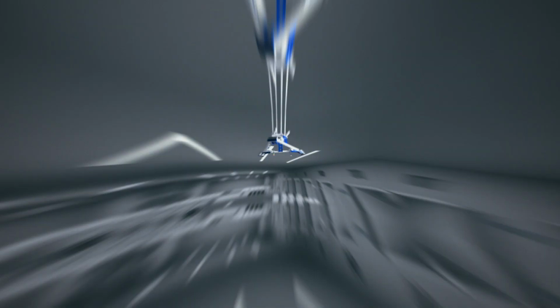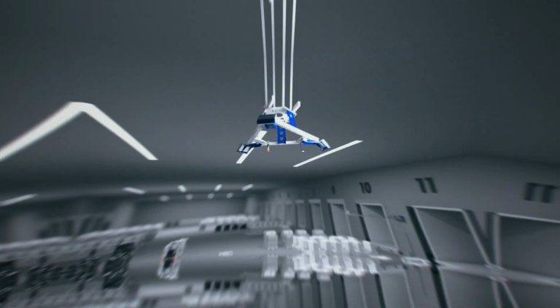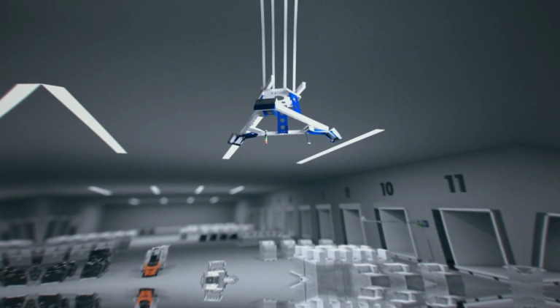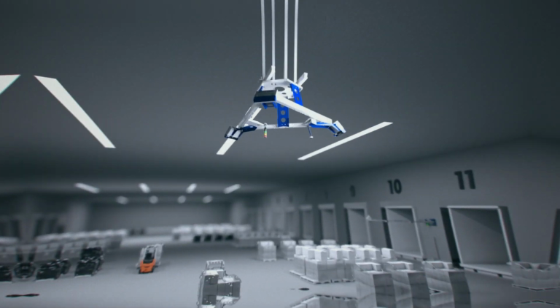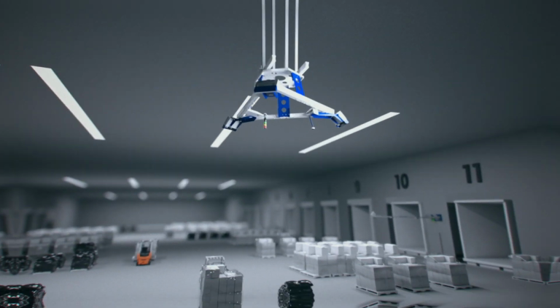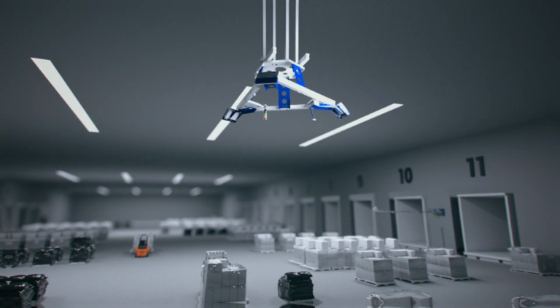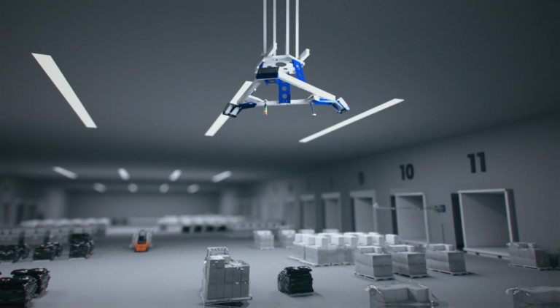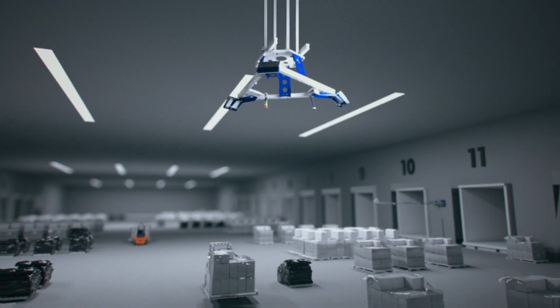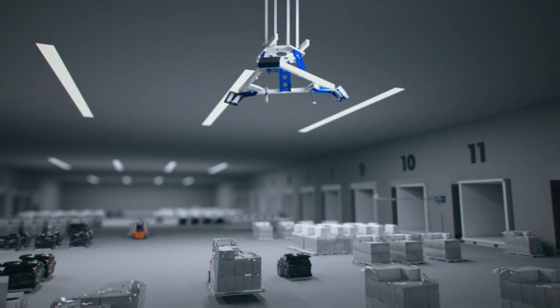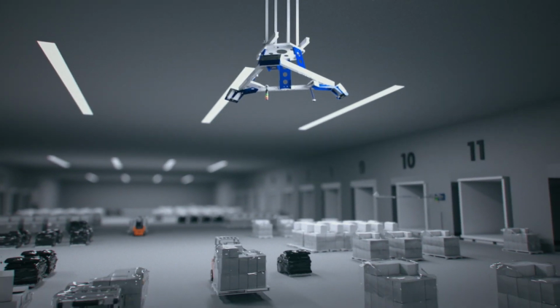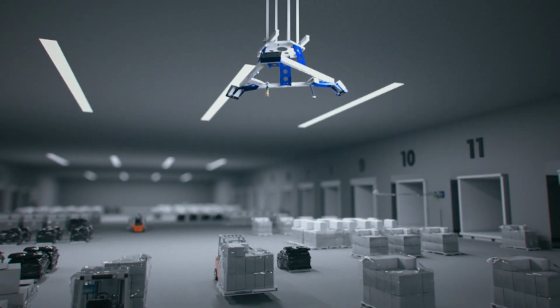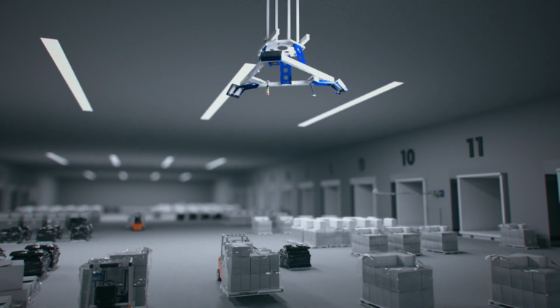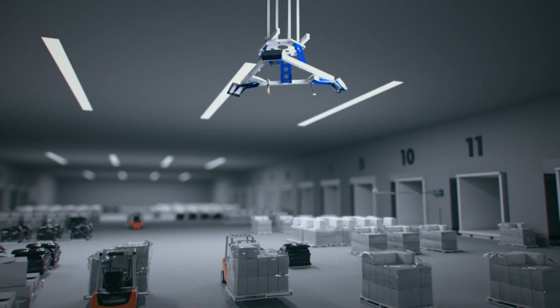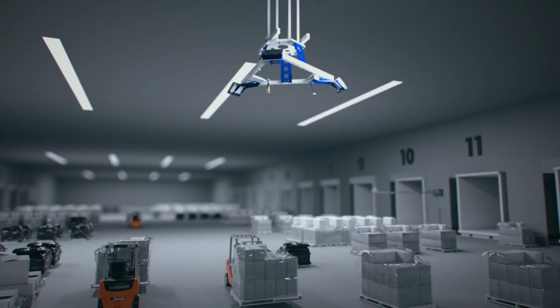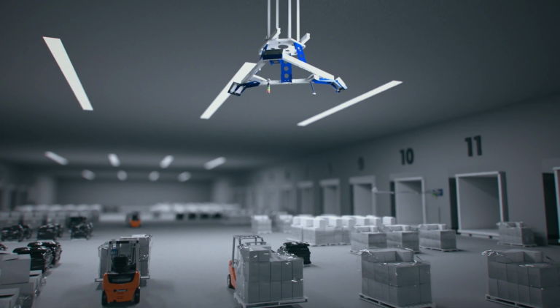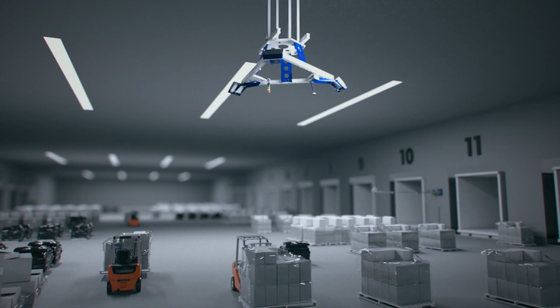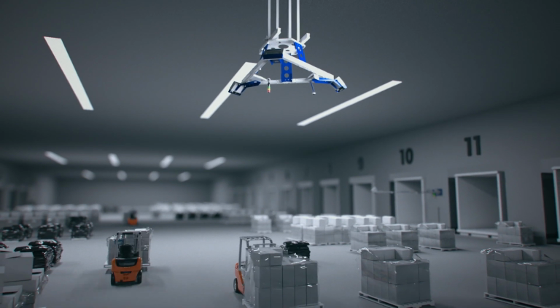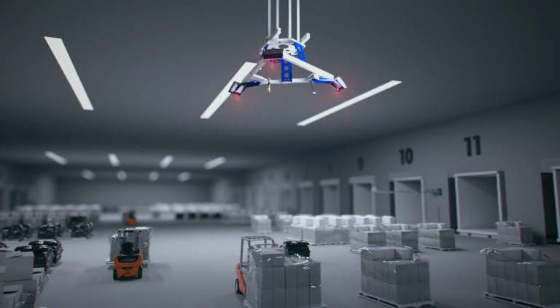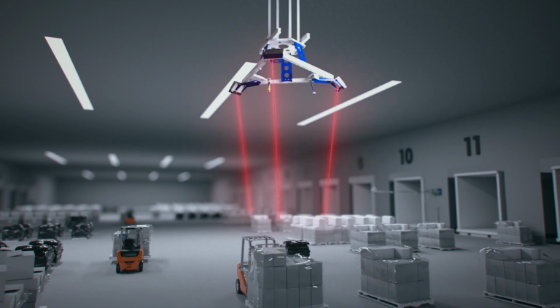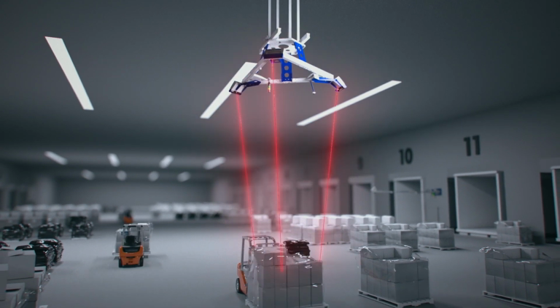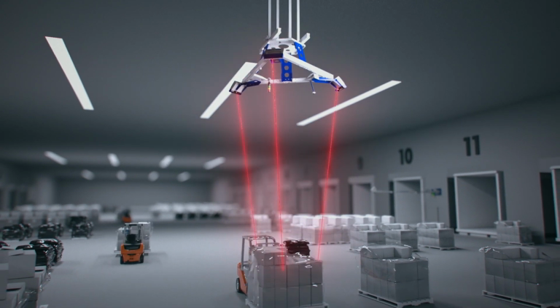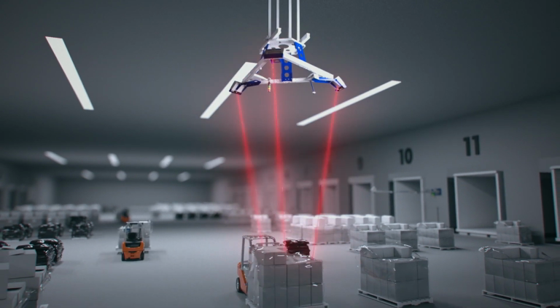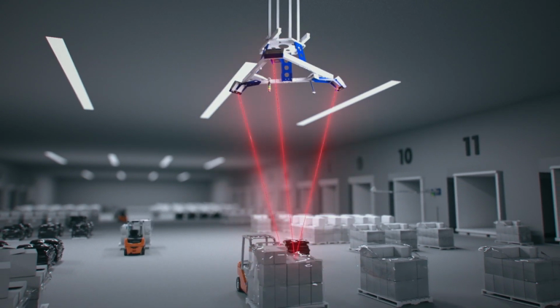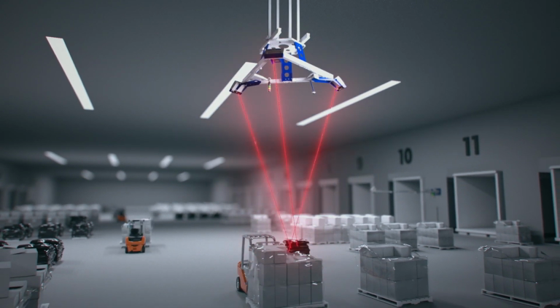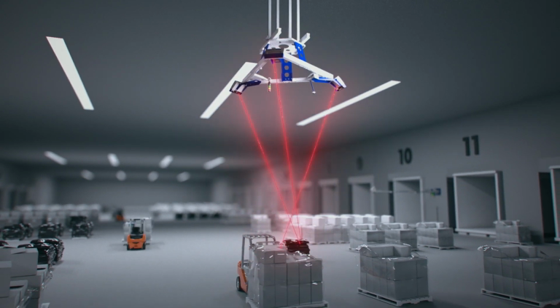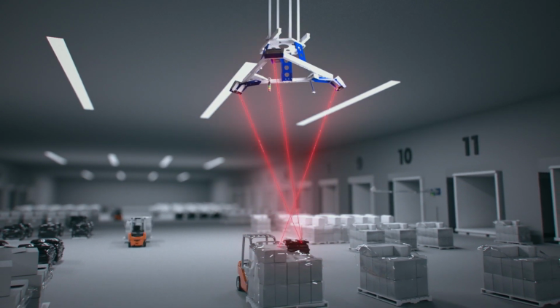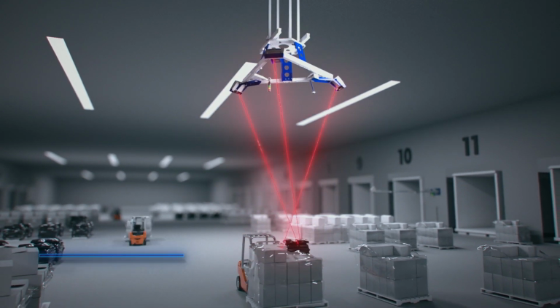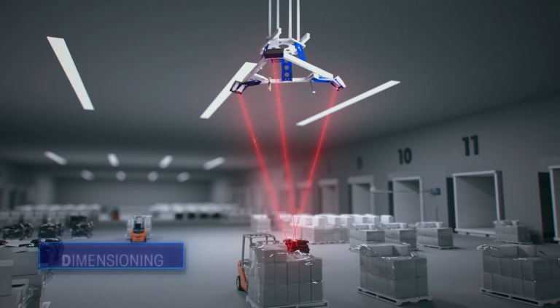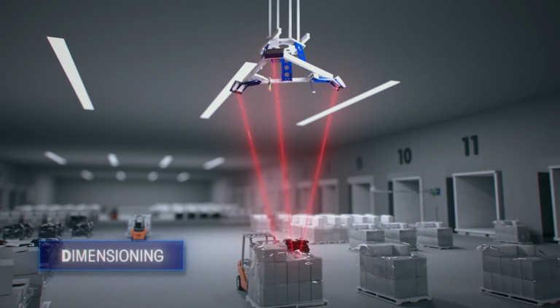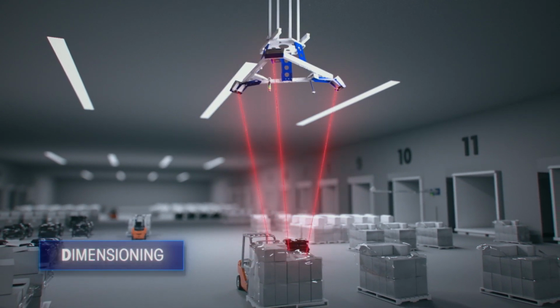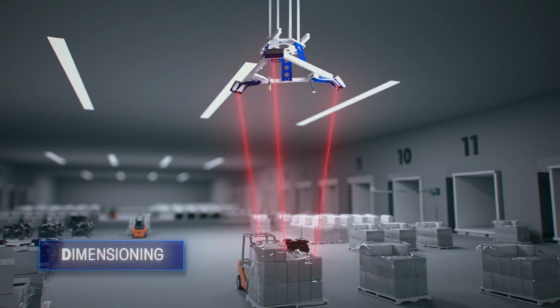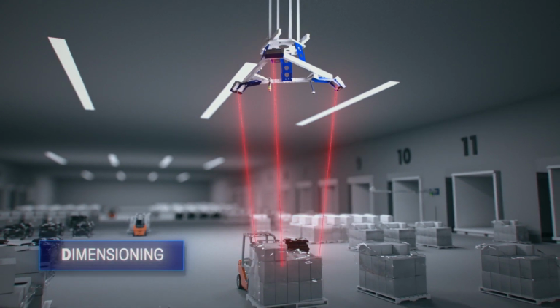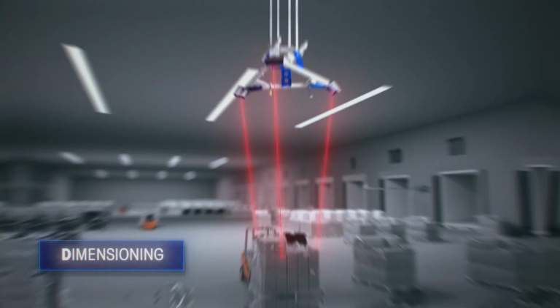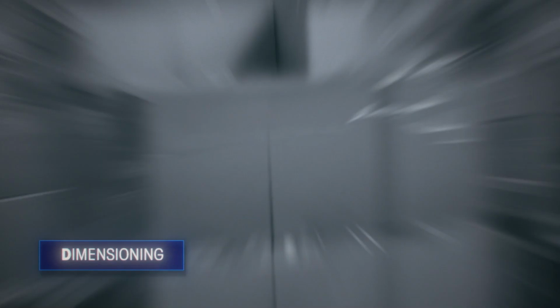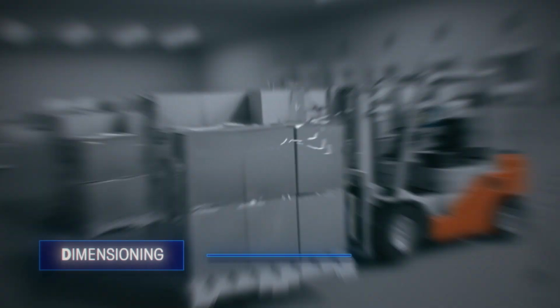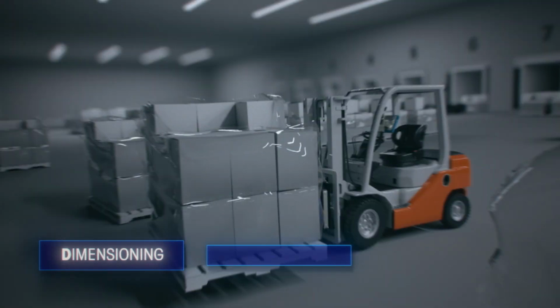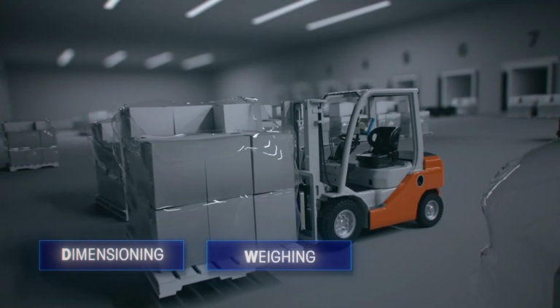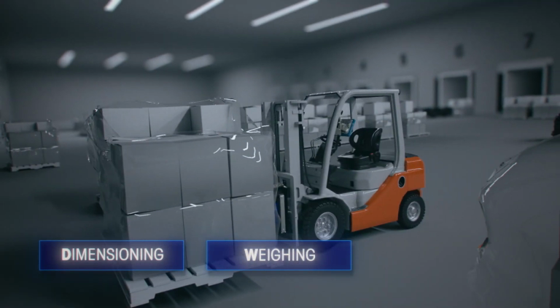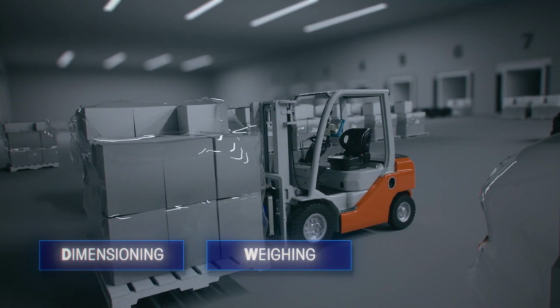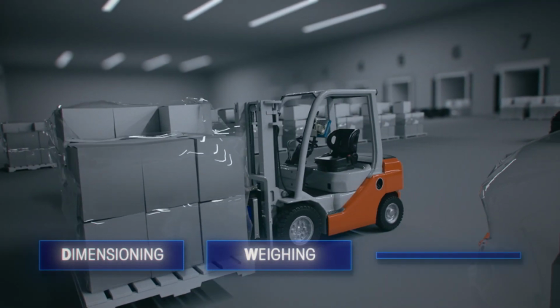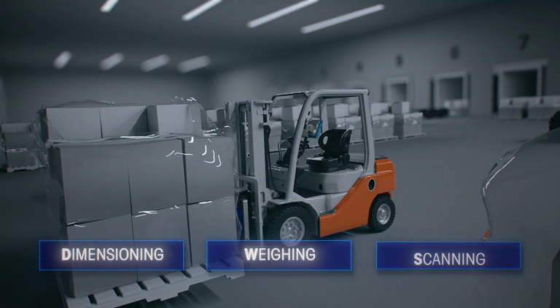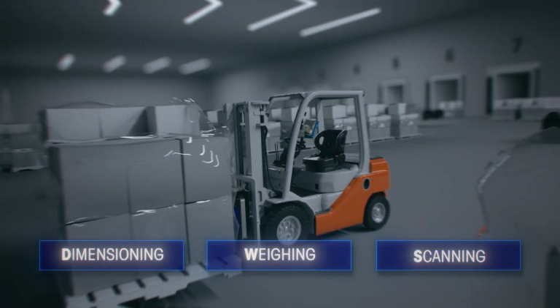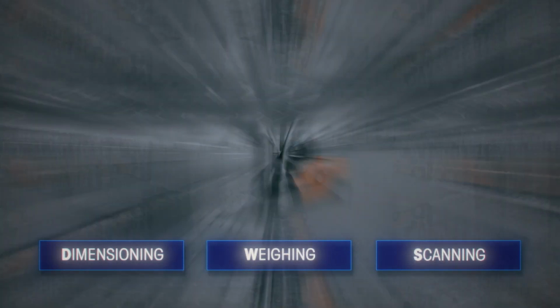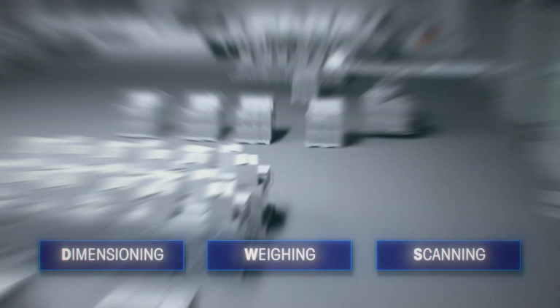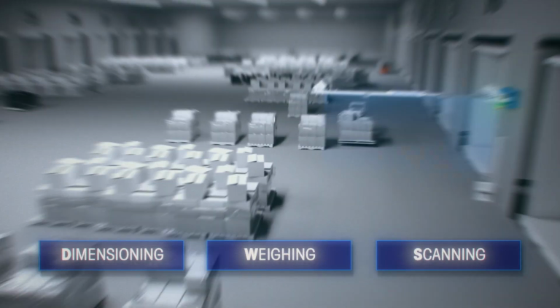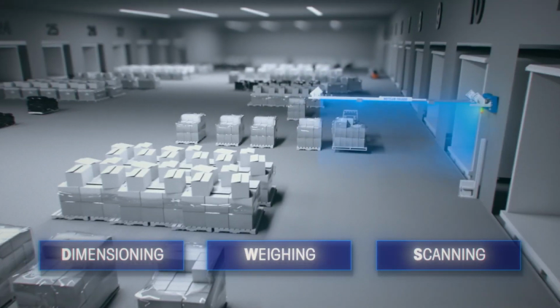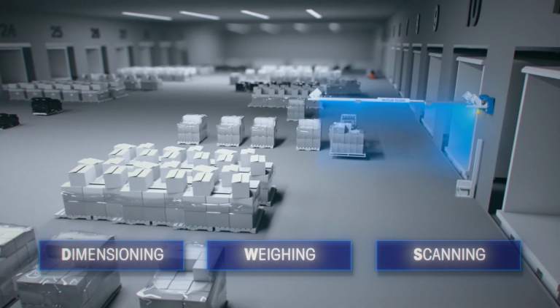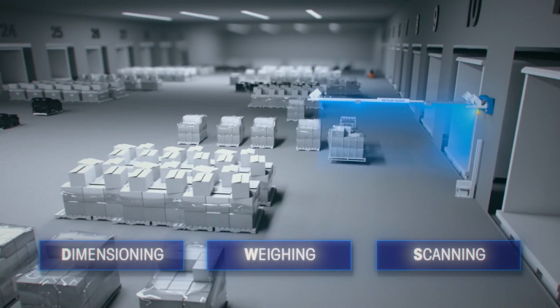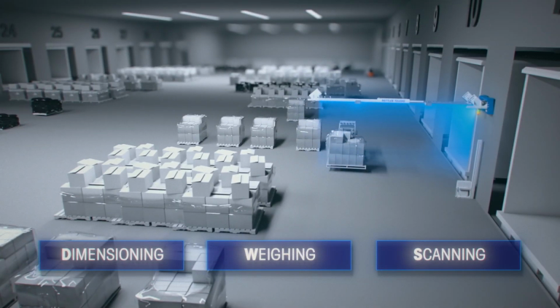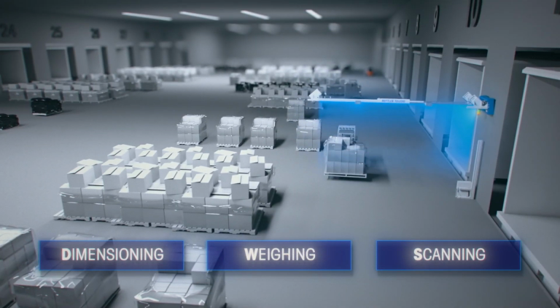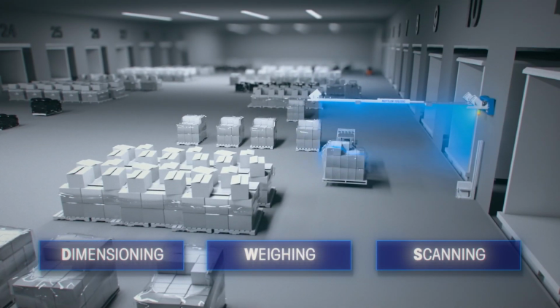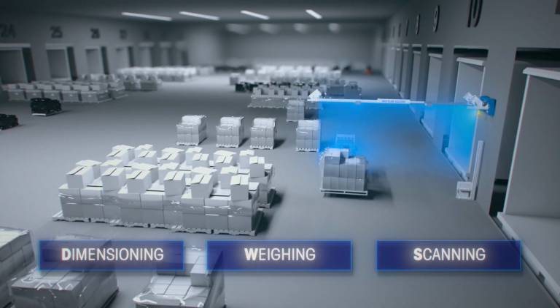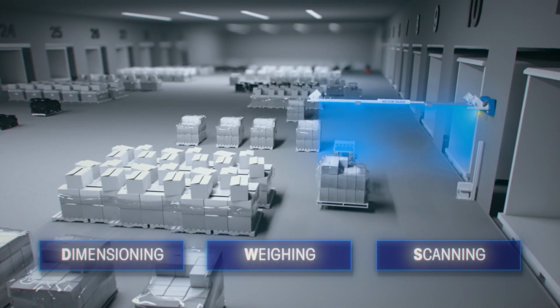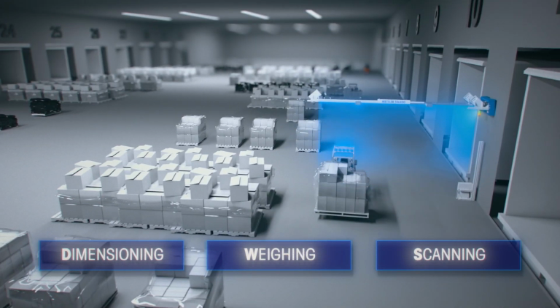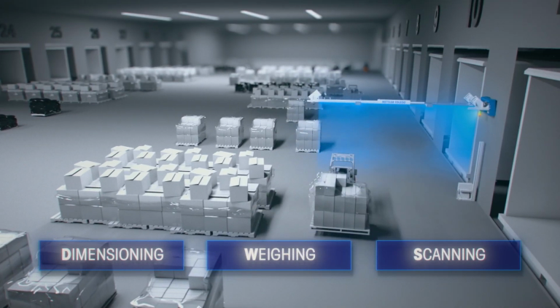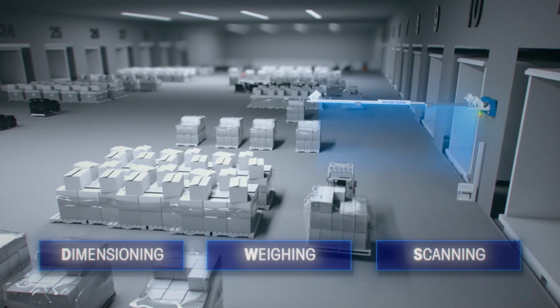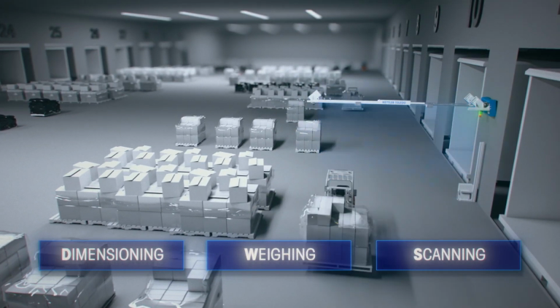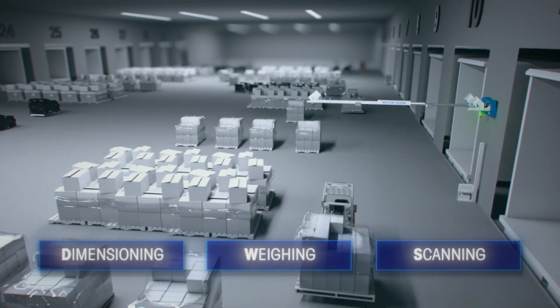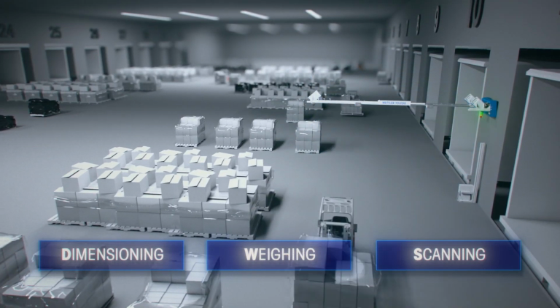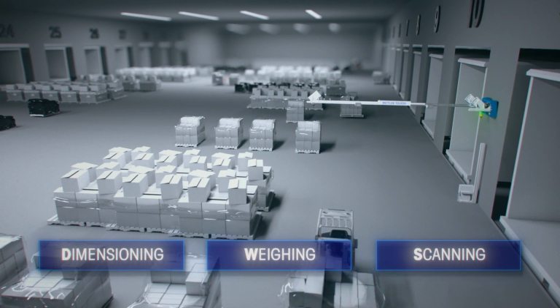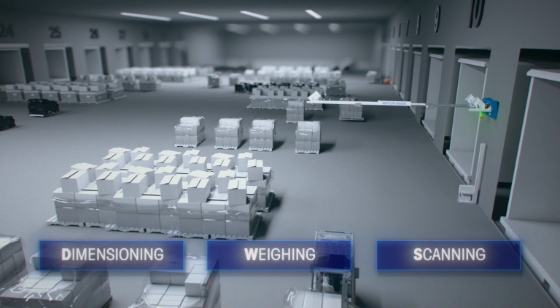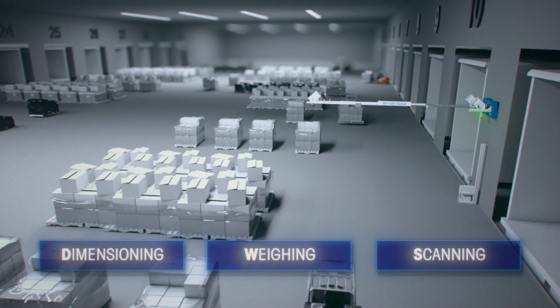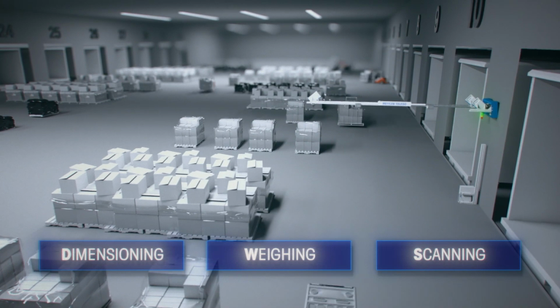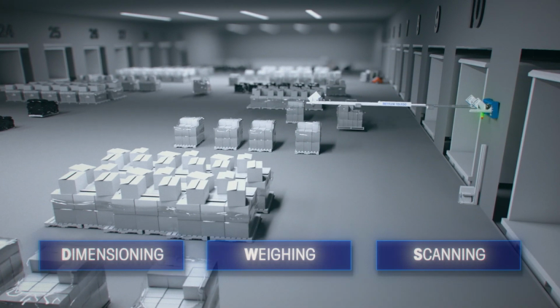Optimize your cross-dock operation with freight dimensioning, weighing, and scanning technologies from Mettler Toledo.